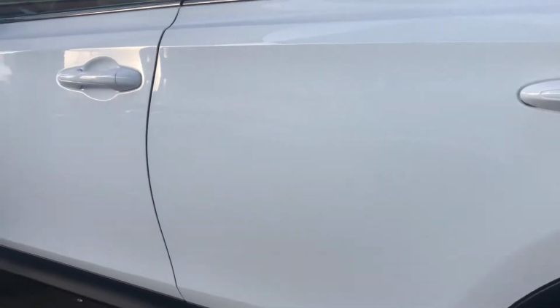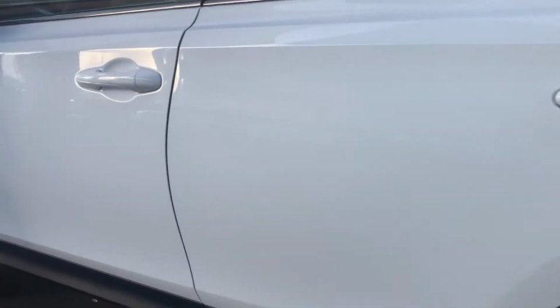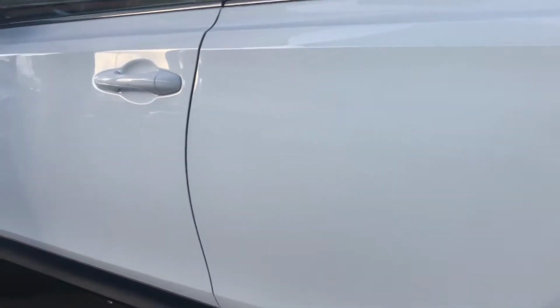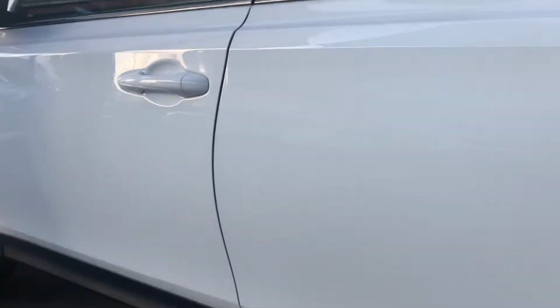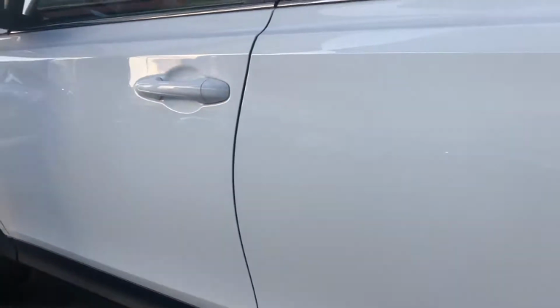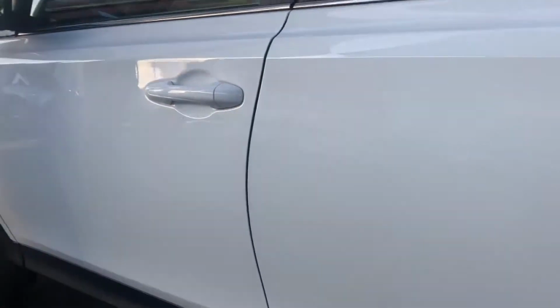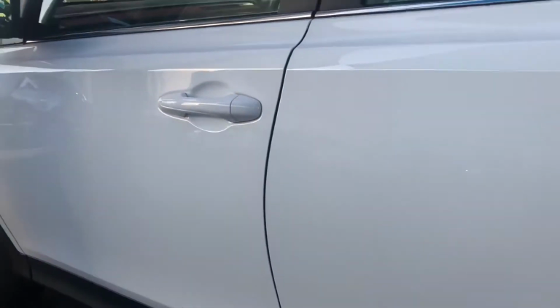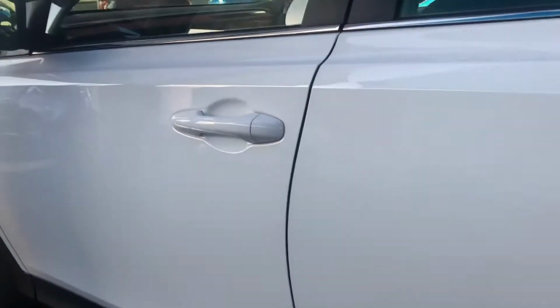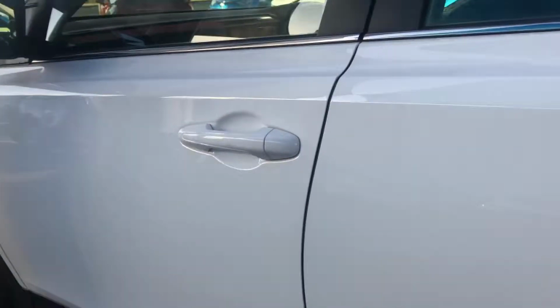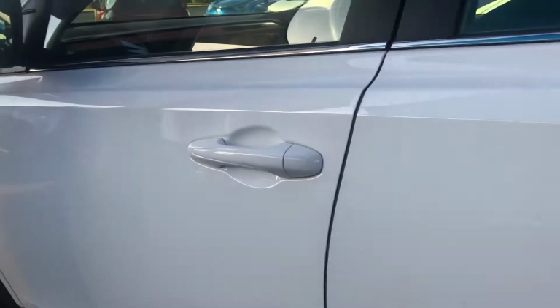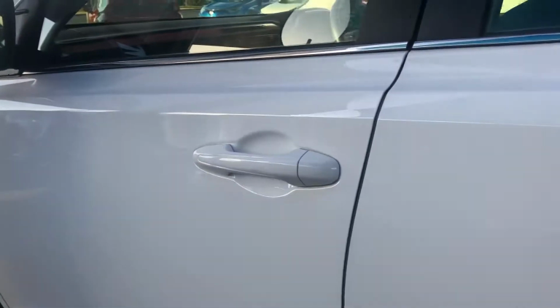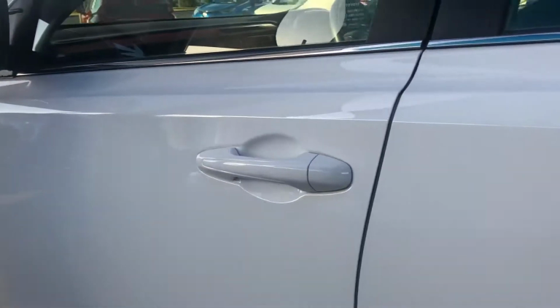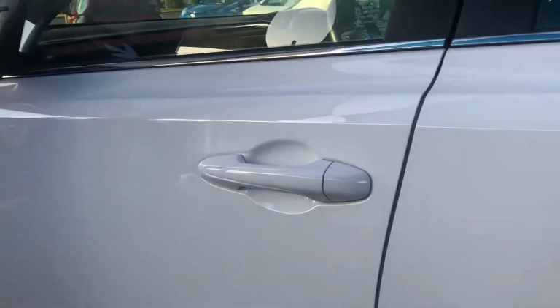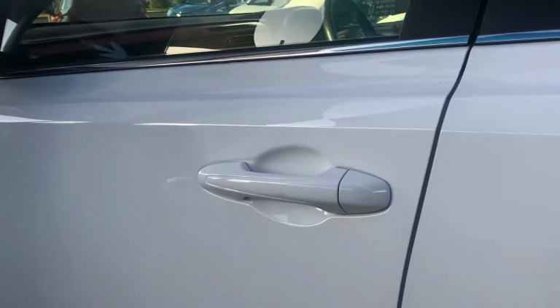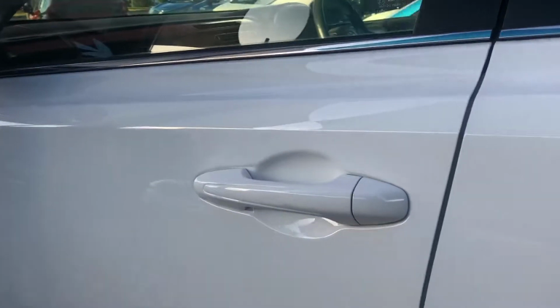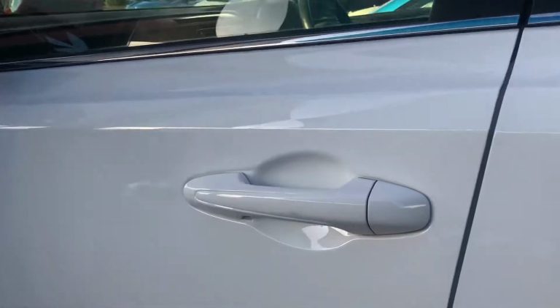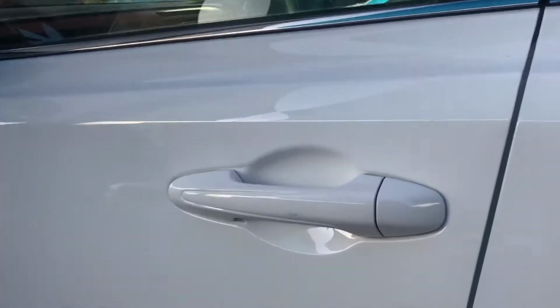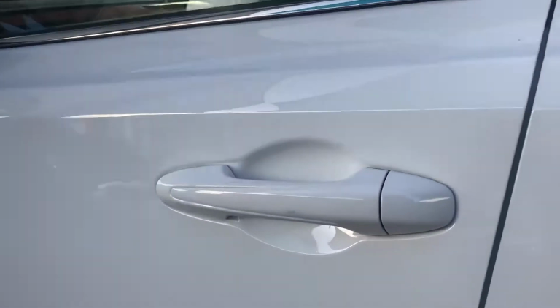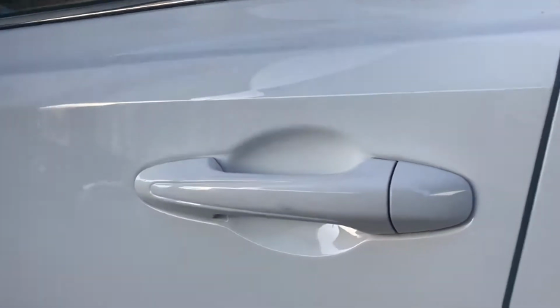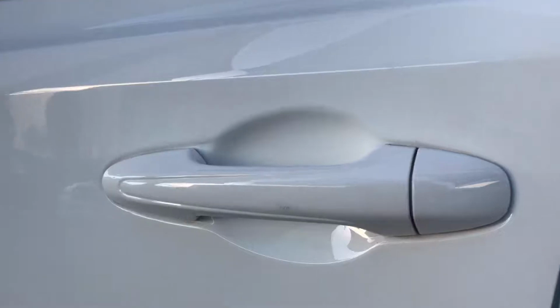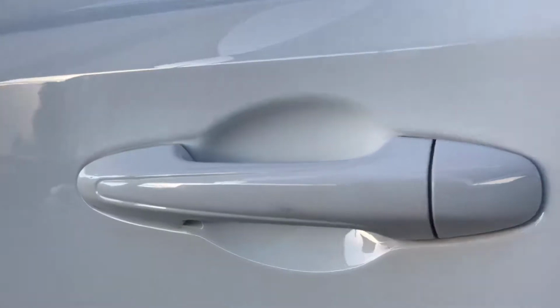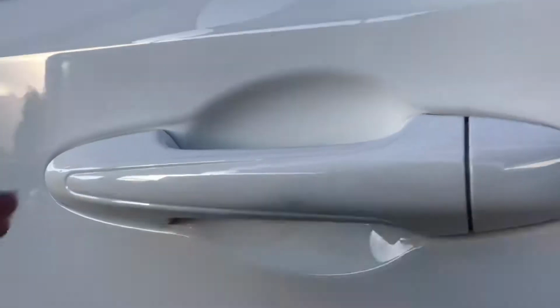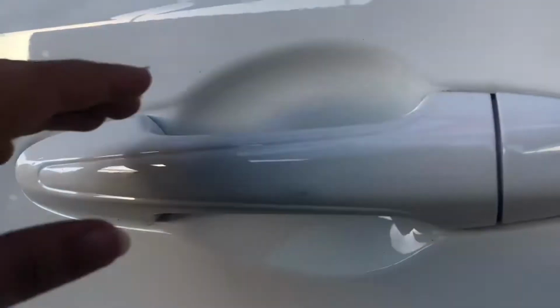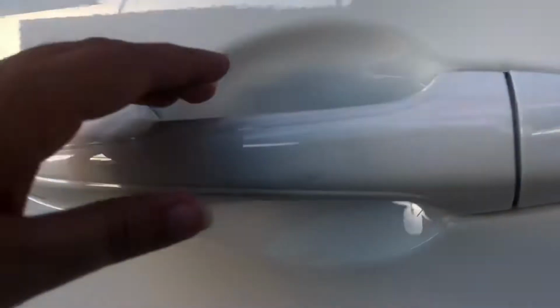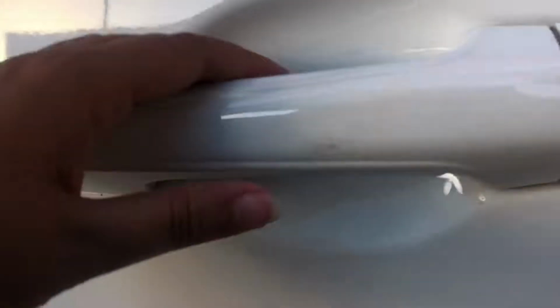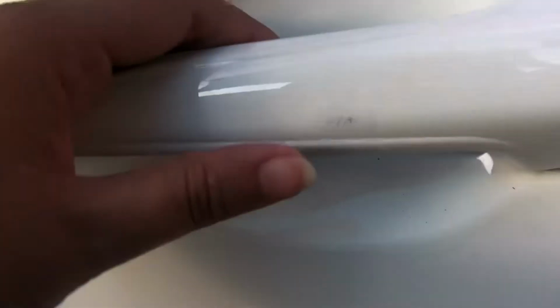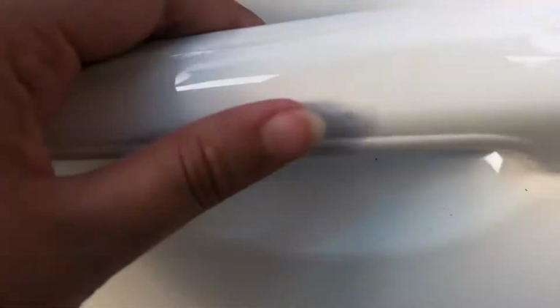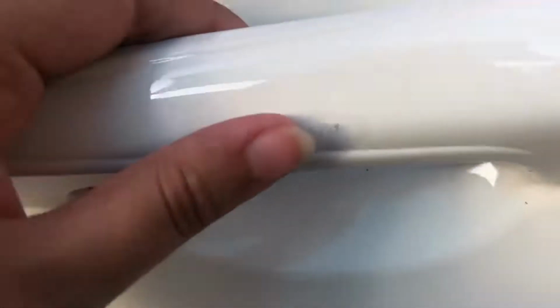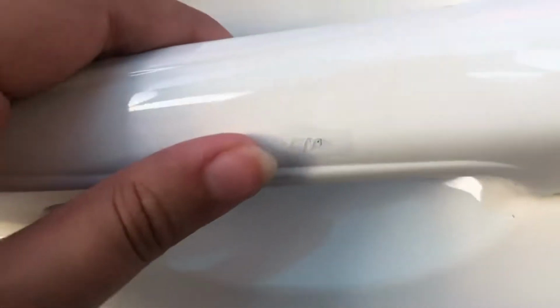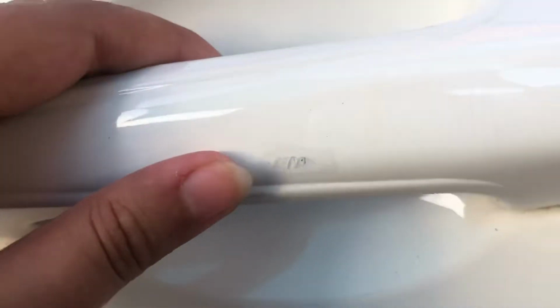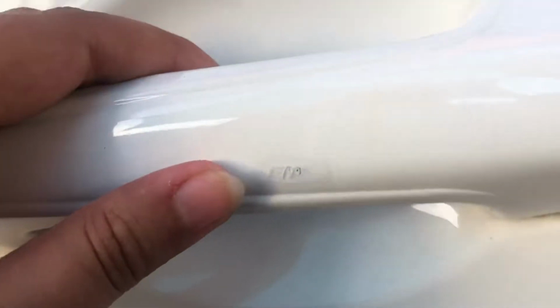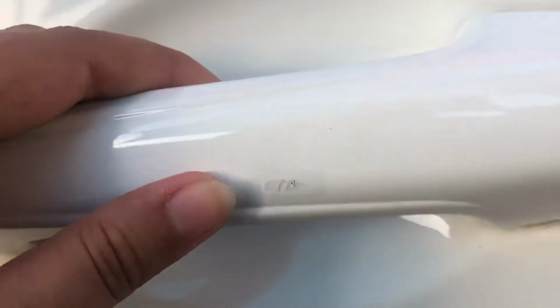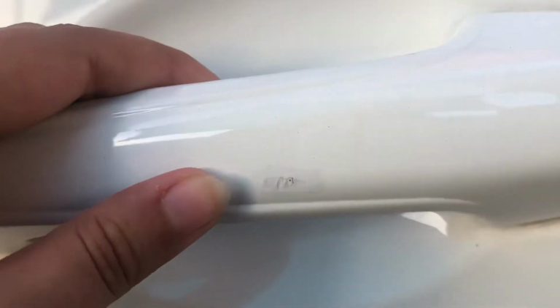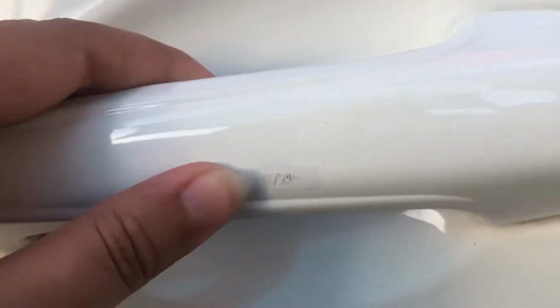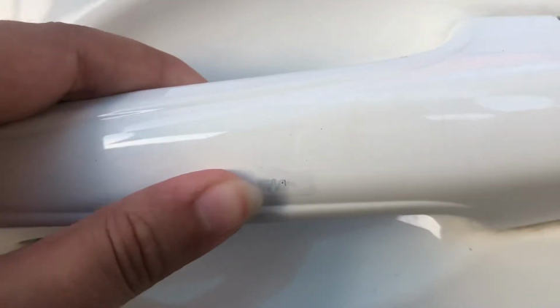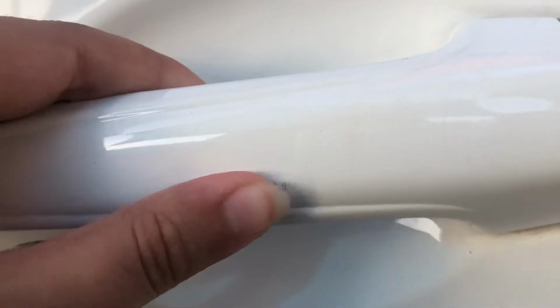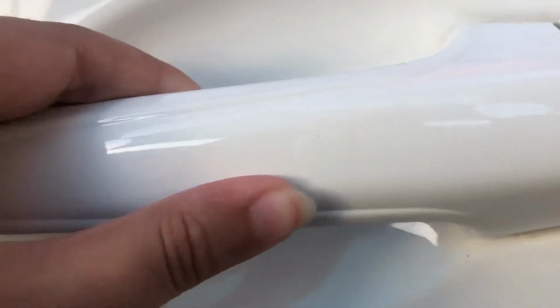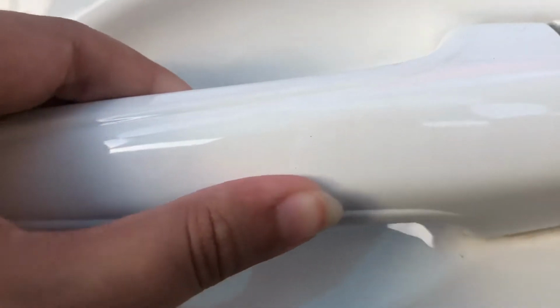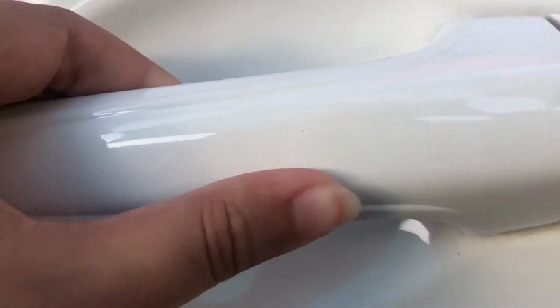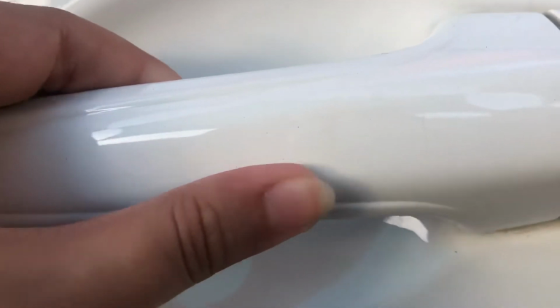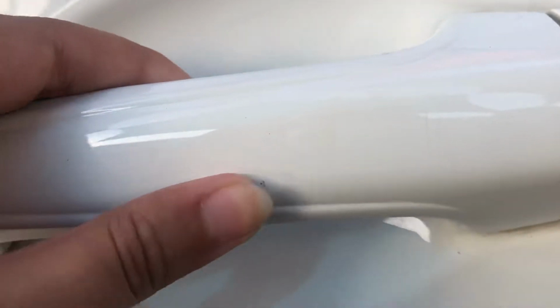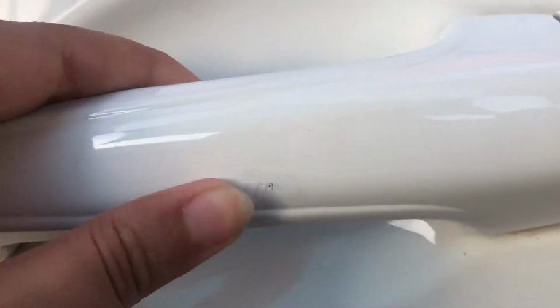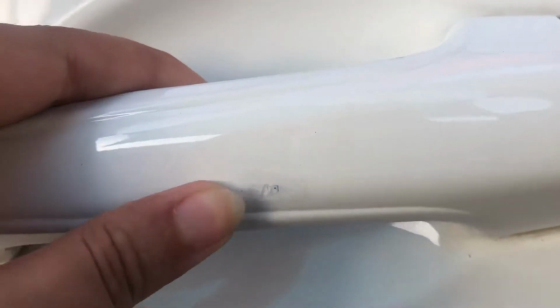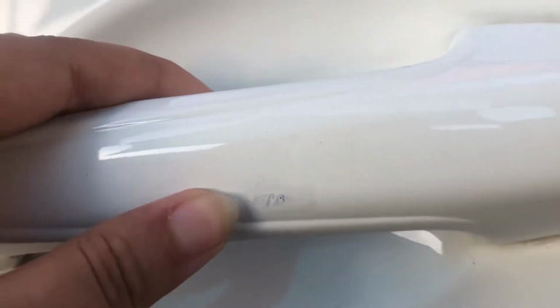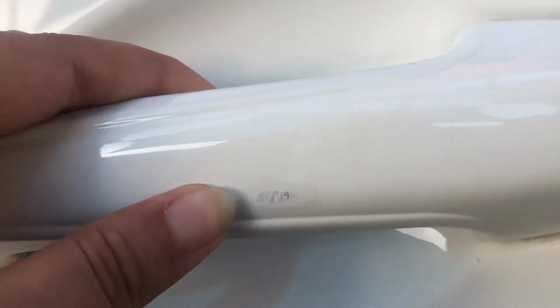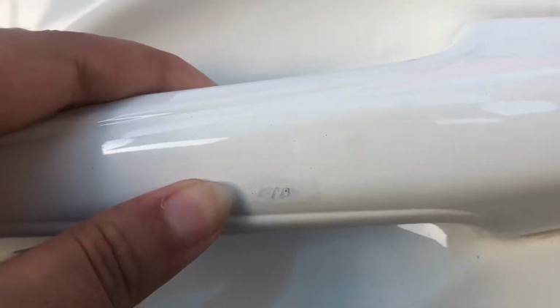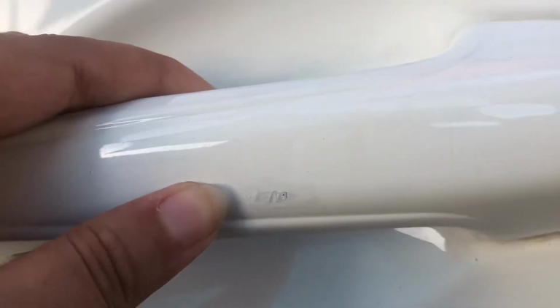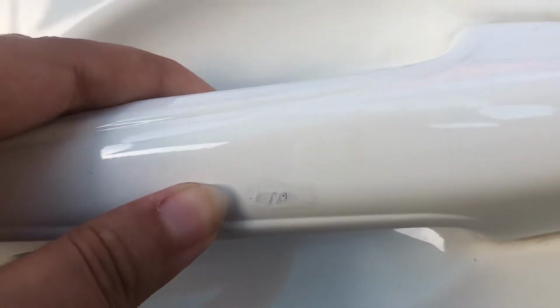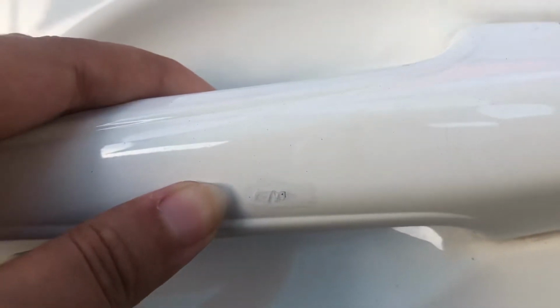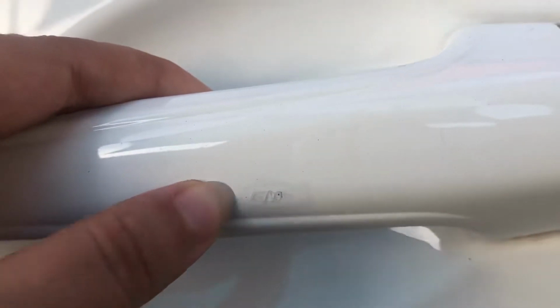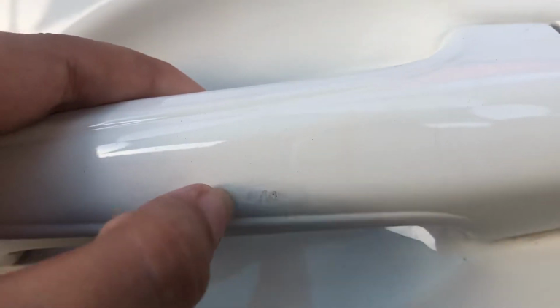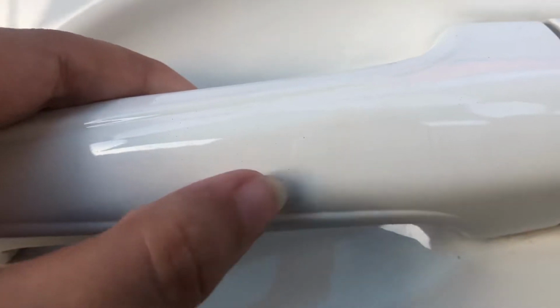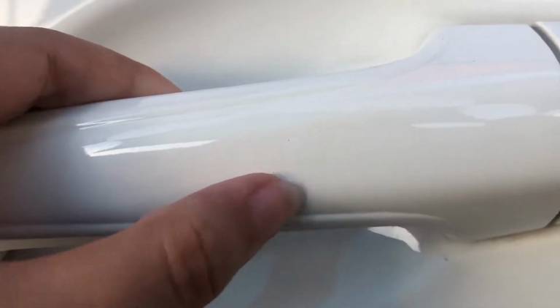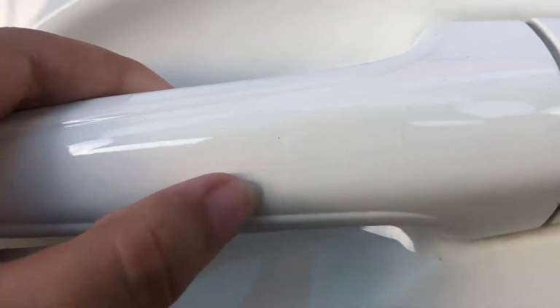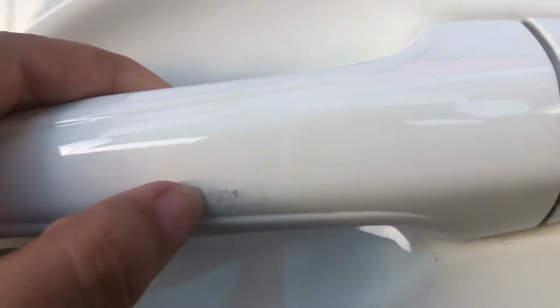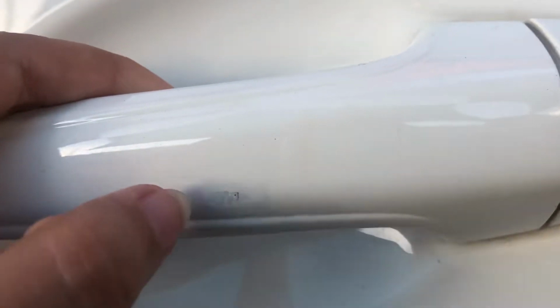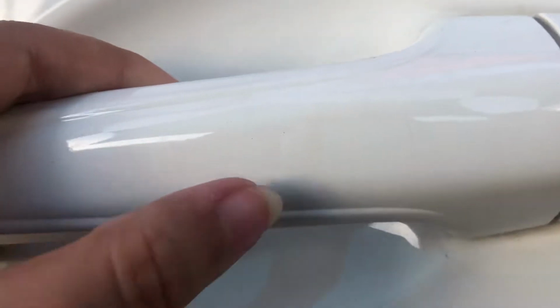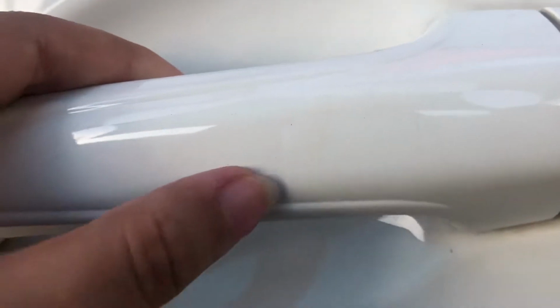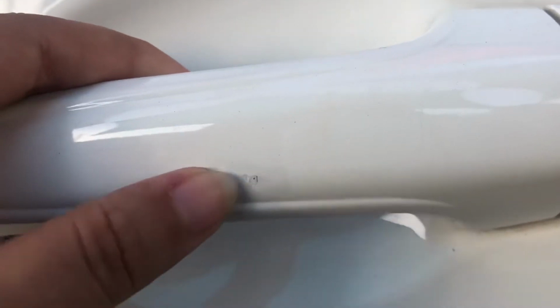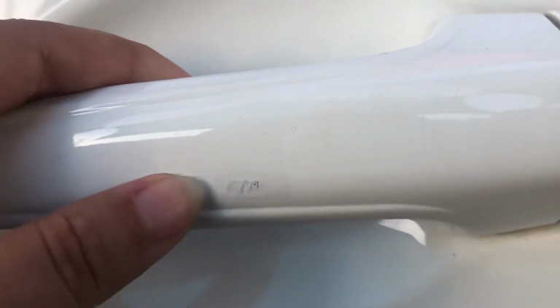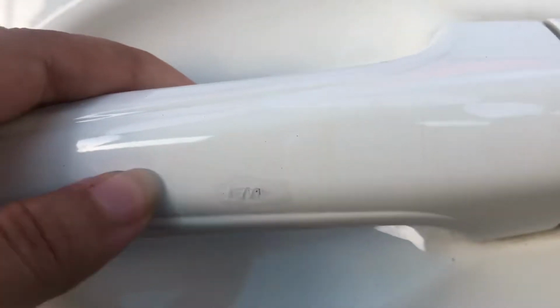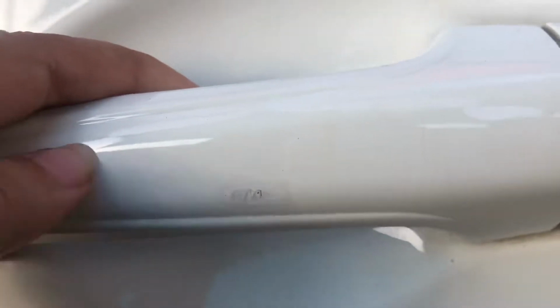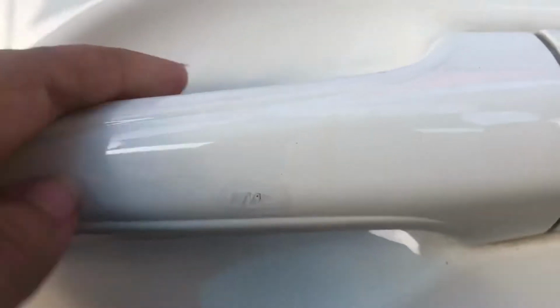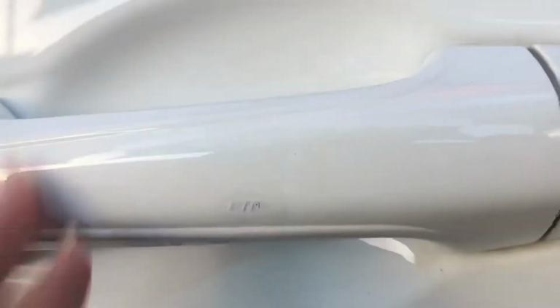I will point out there is a mark just on the door handle. Again that has been brush touched so it's not as obvious.